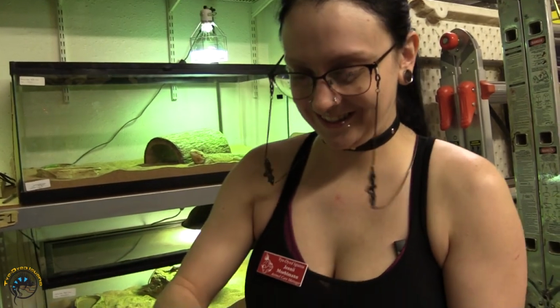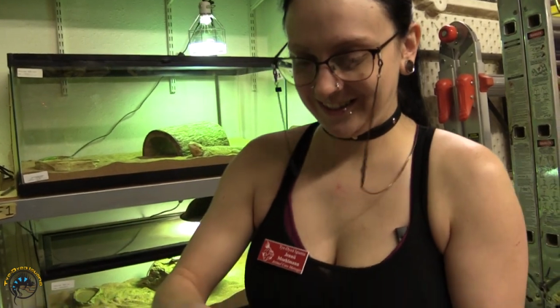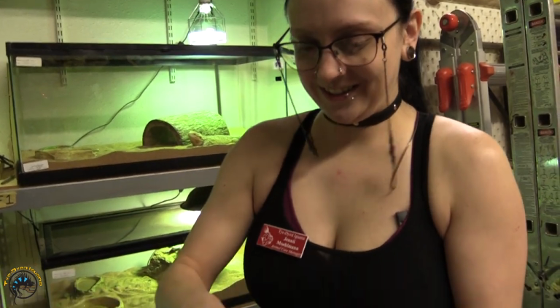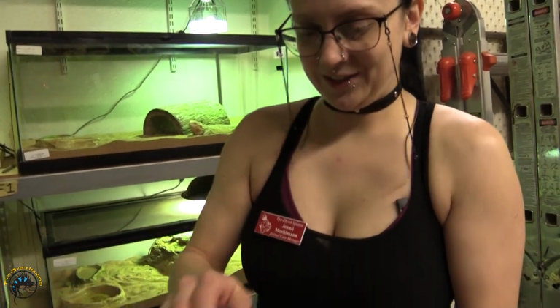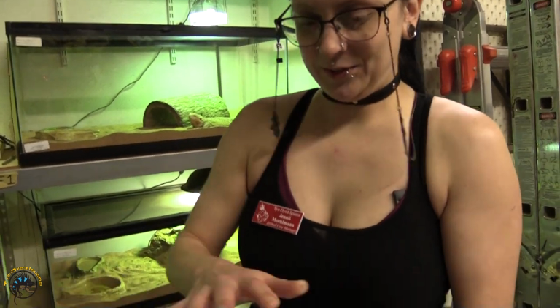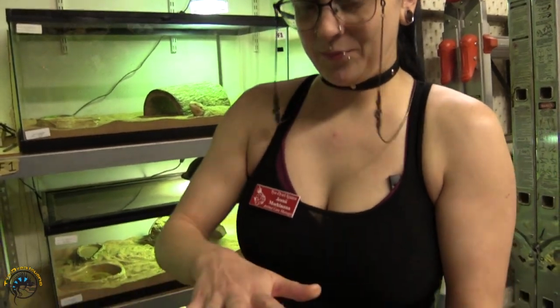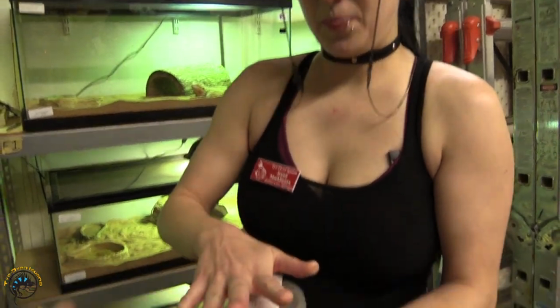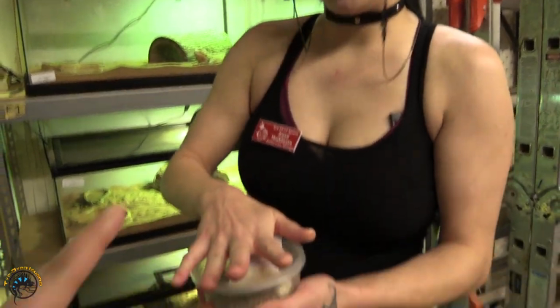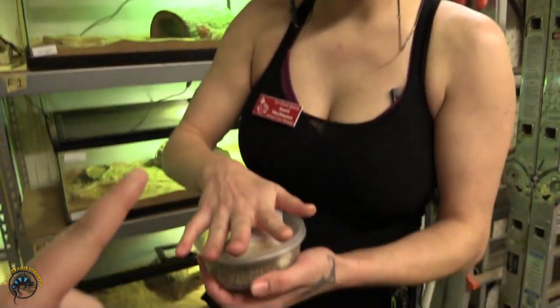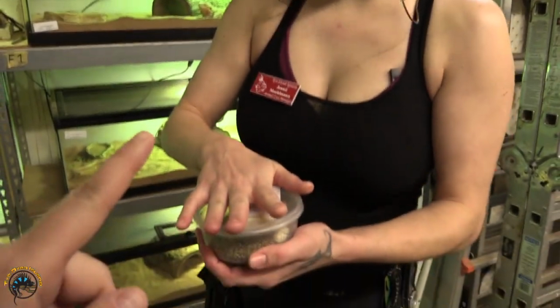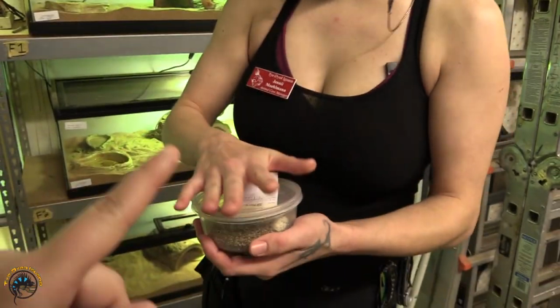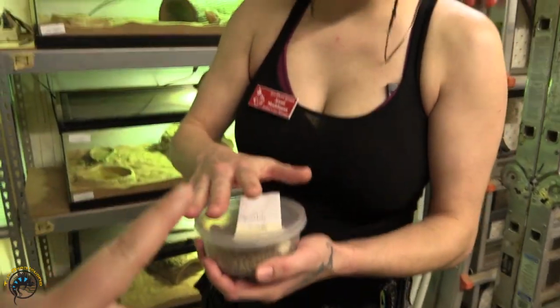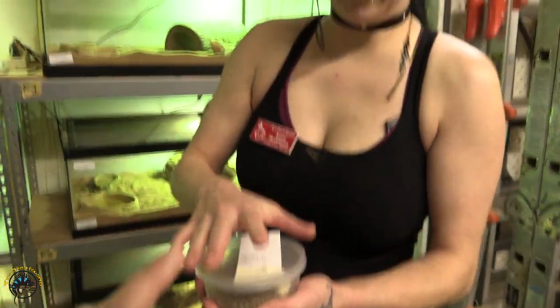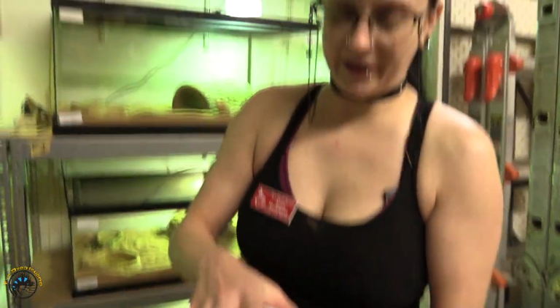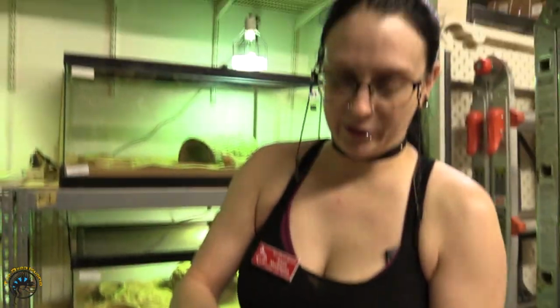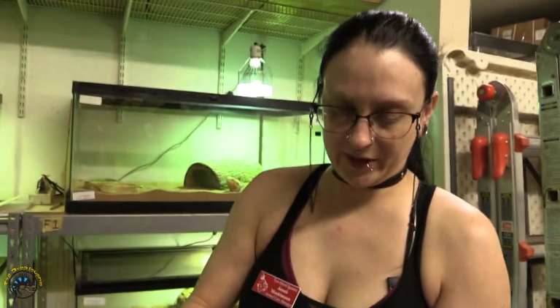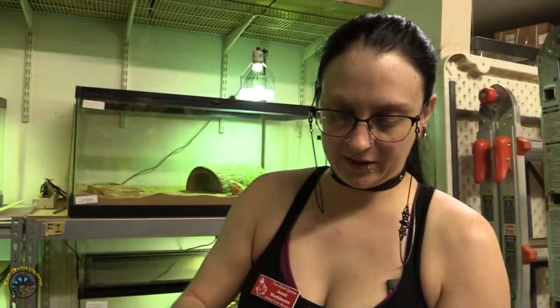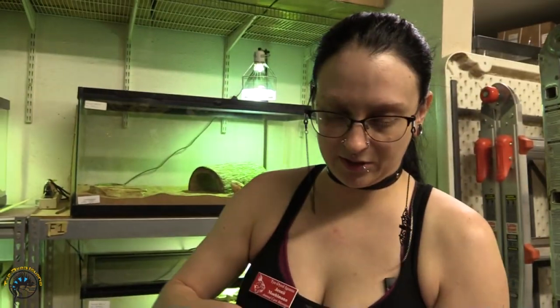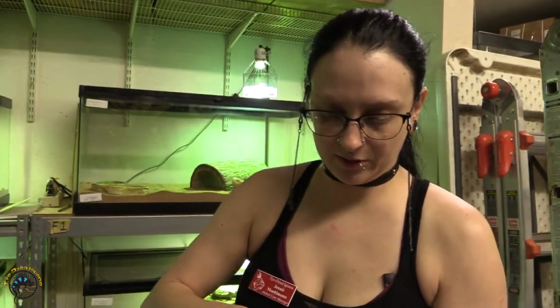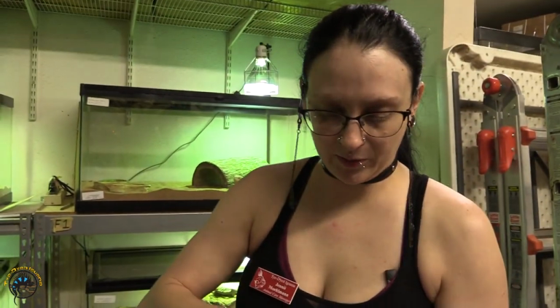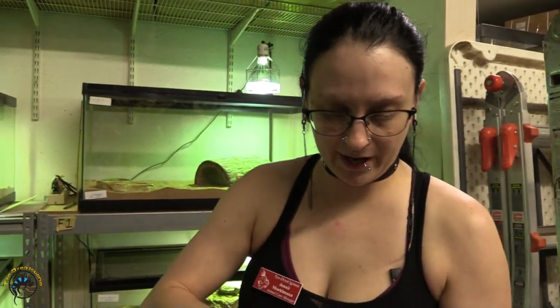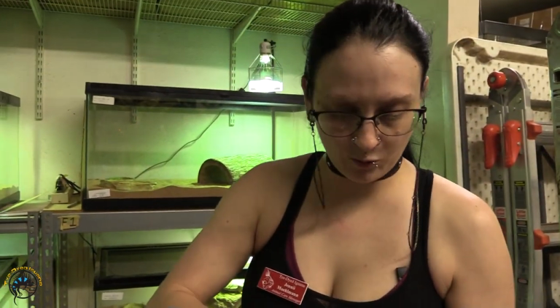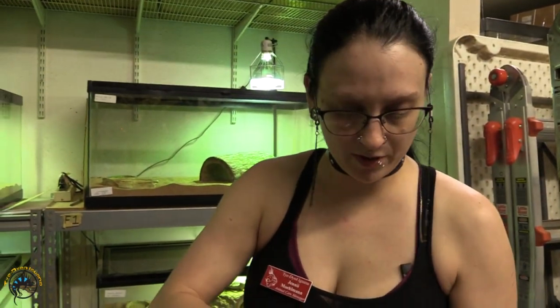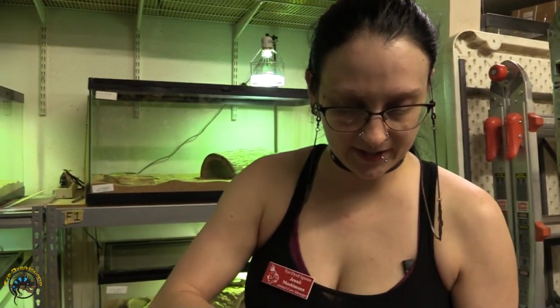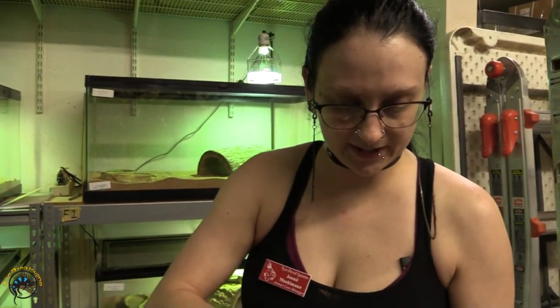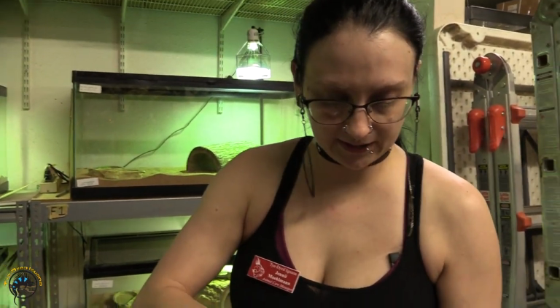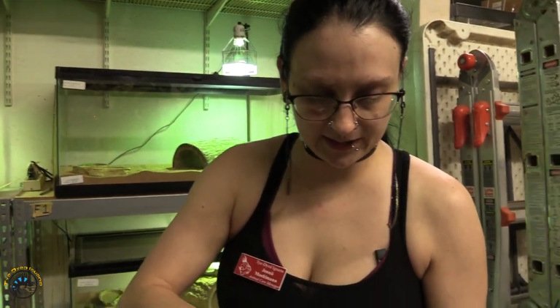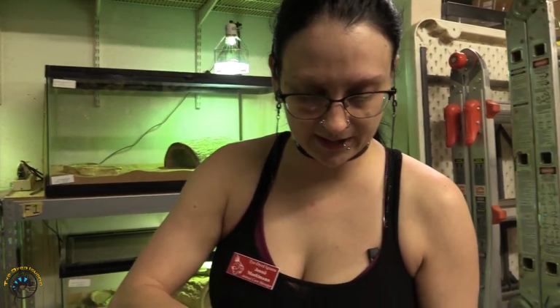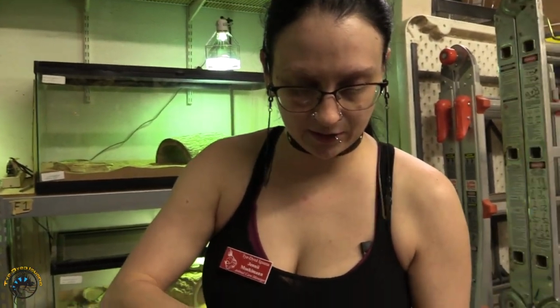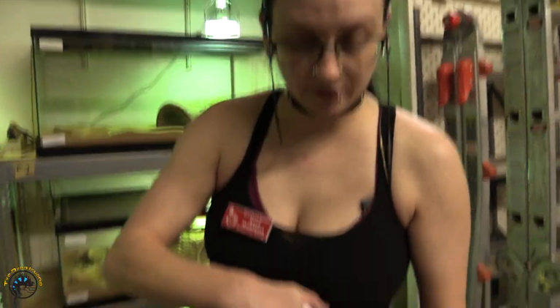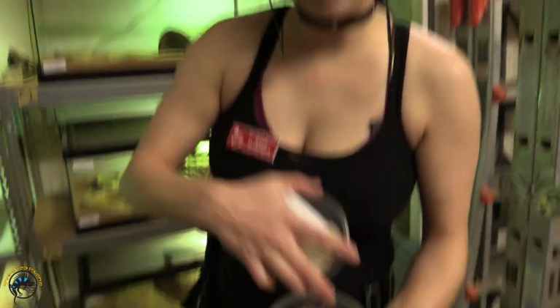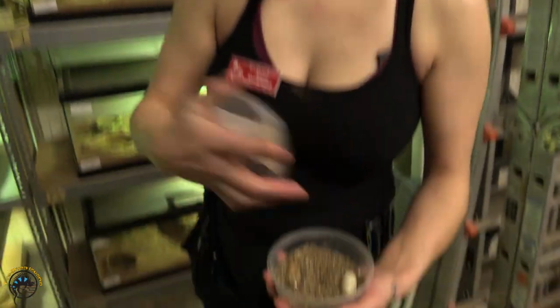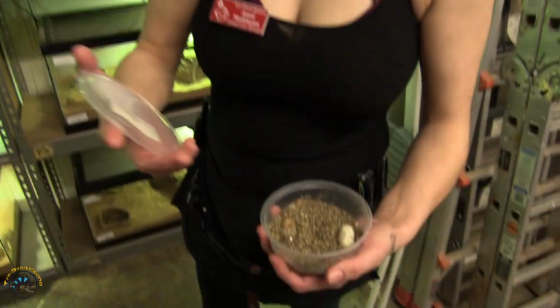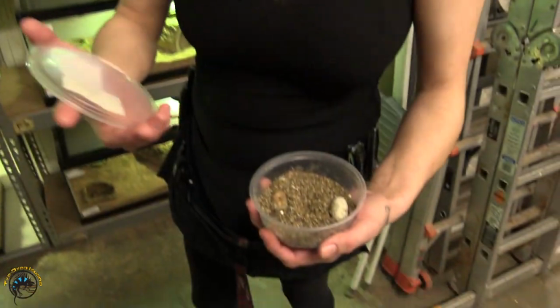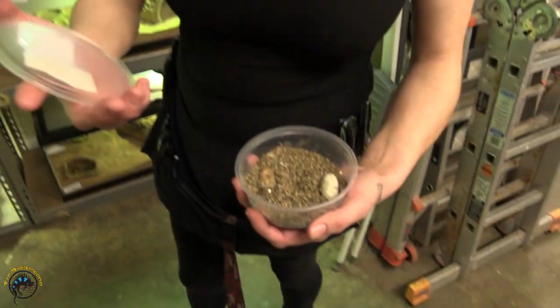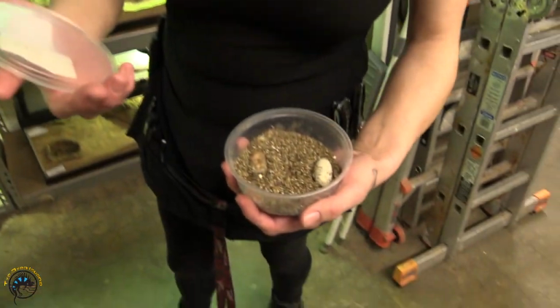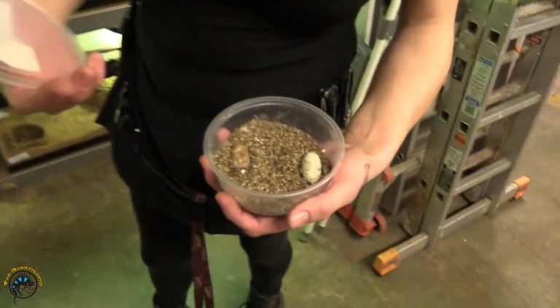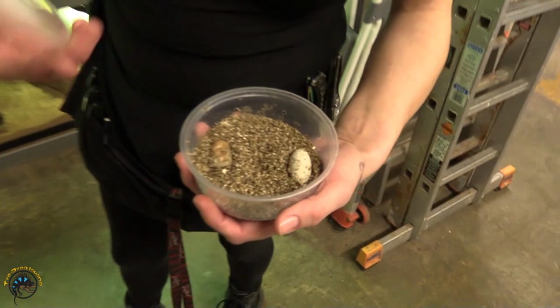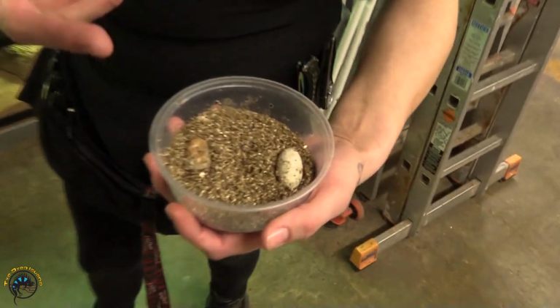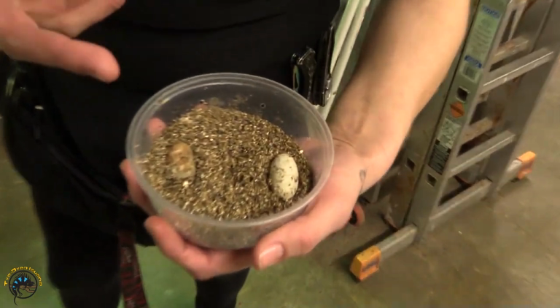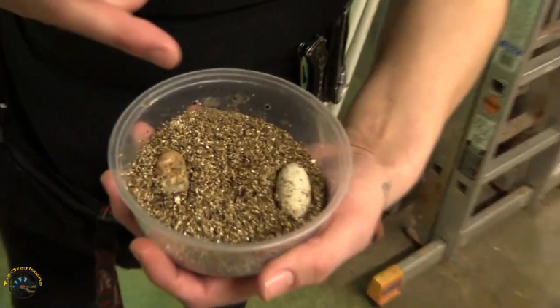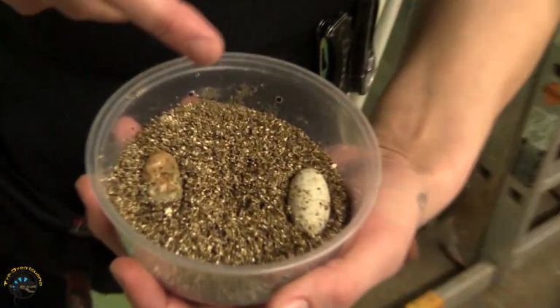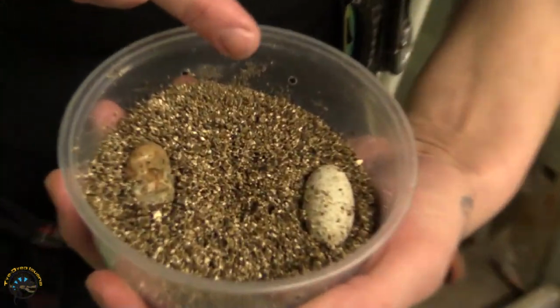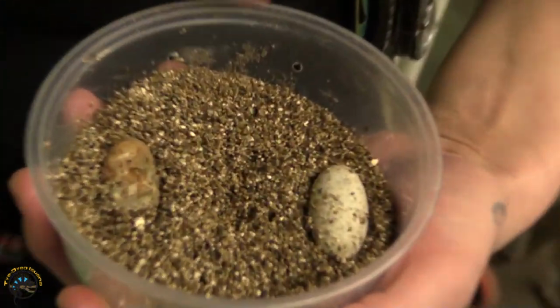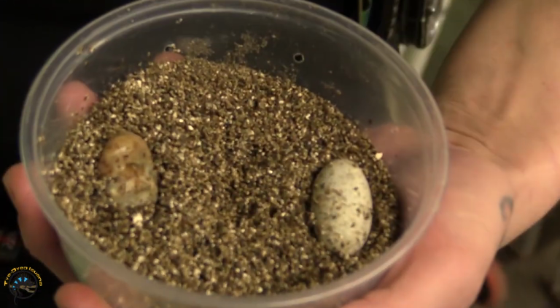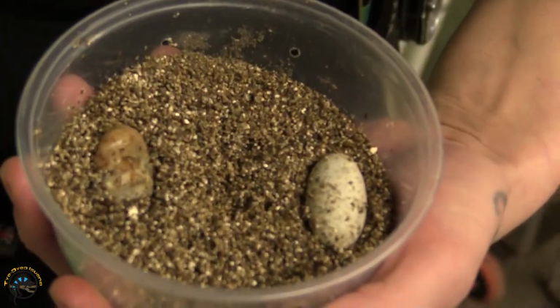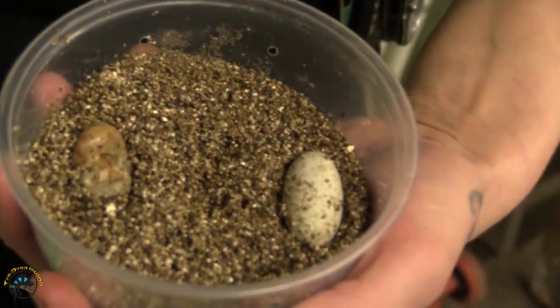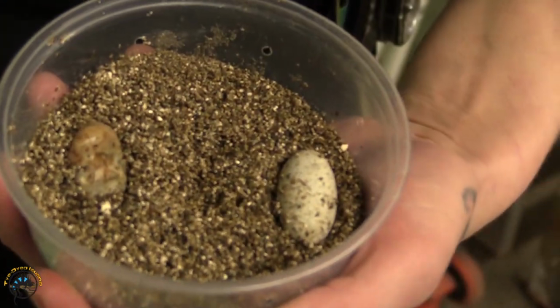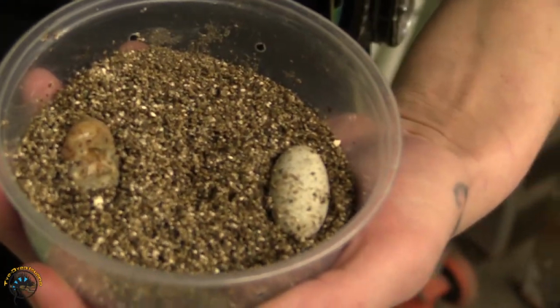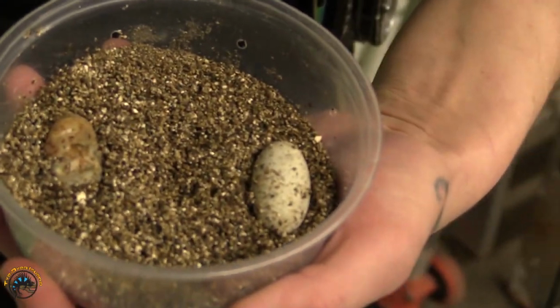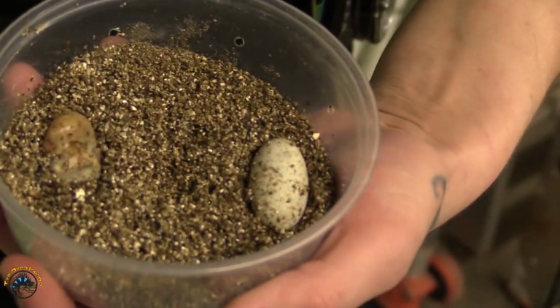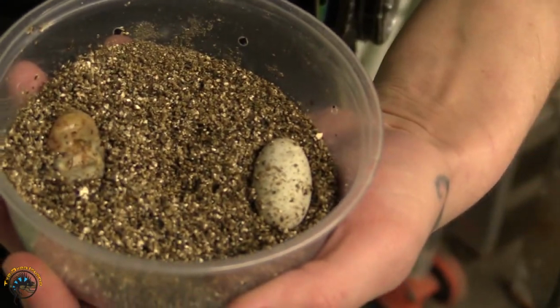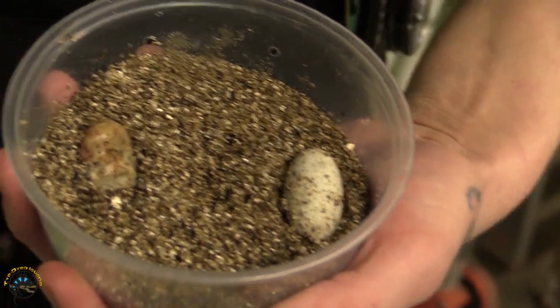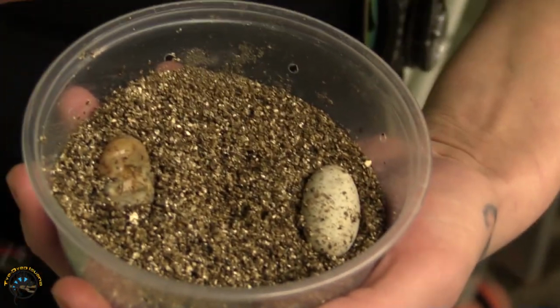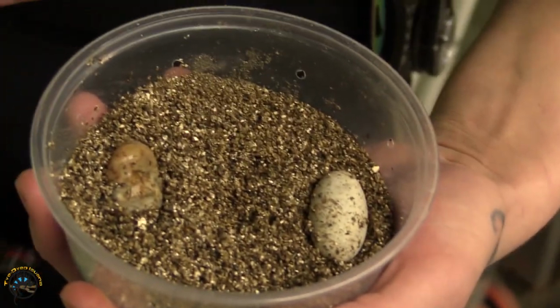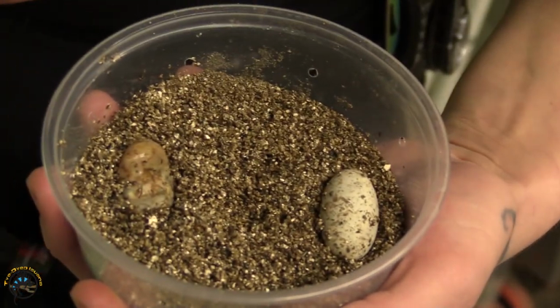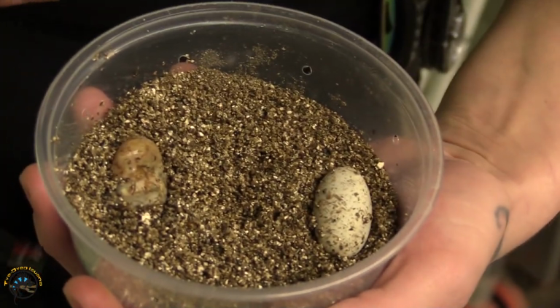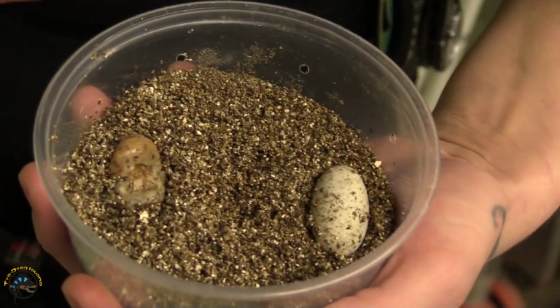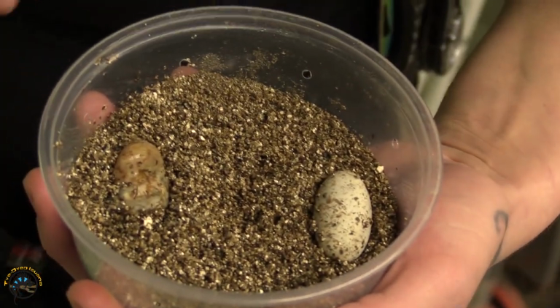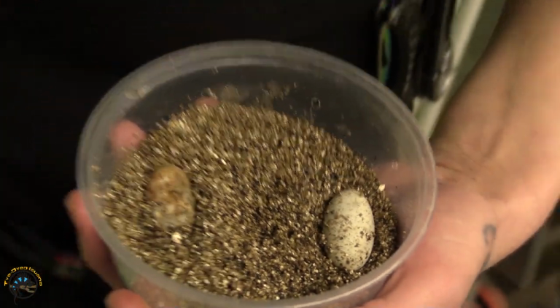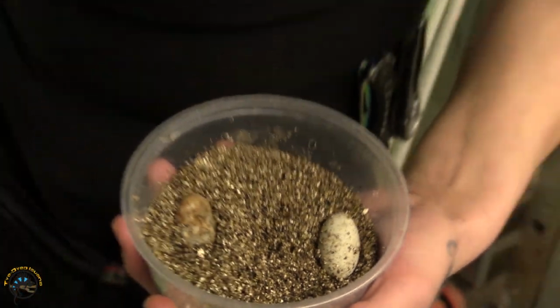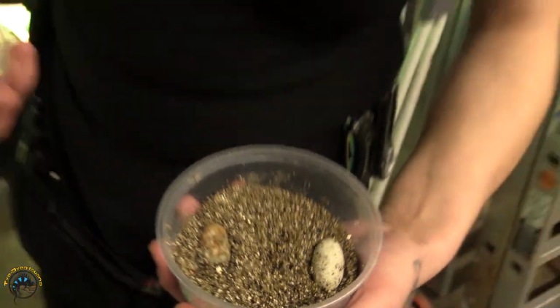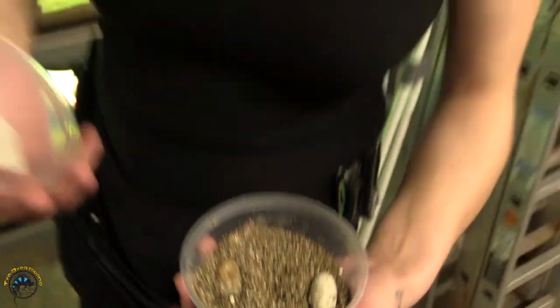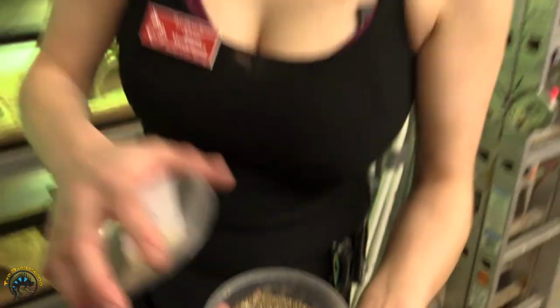These are leopard gecko eggs. We have one that's at least for right now good - hopefully it'll stay that way.